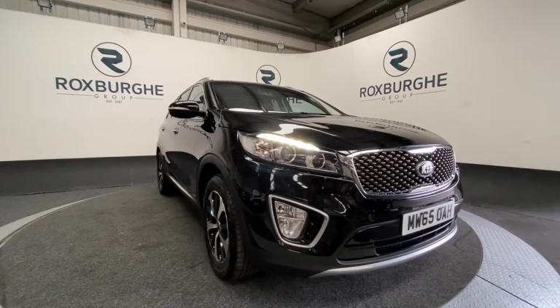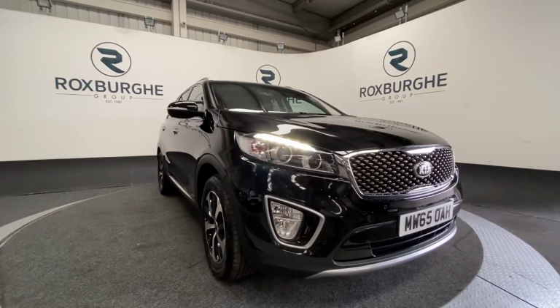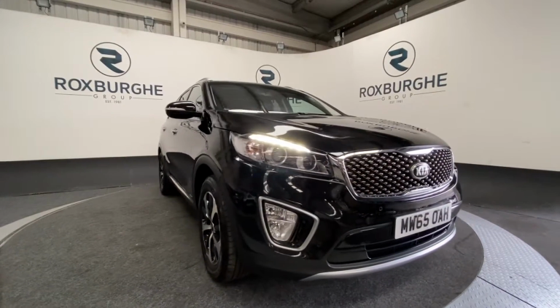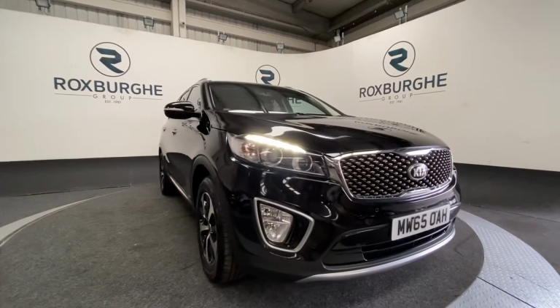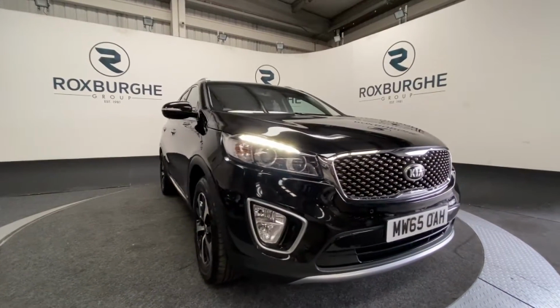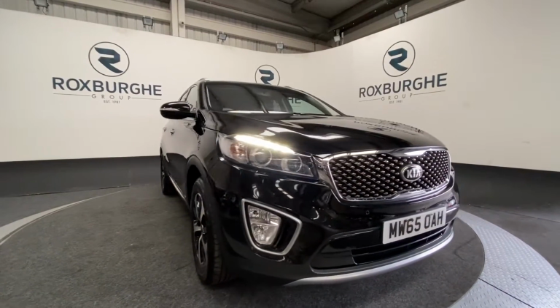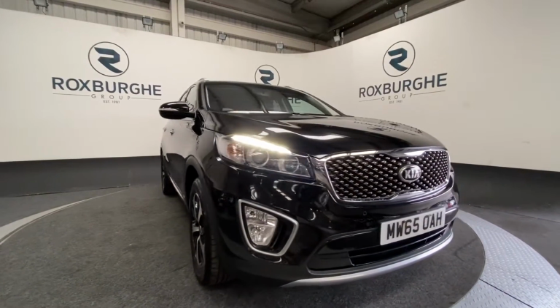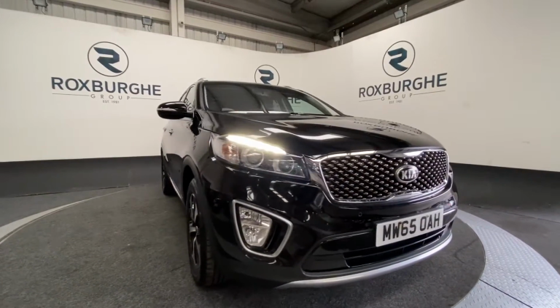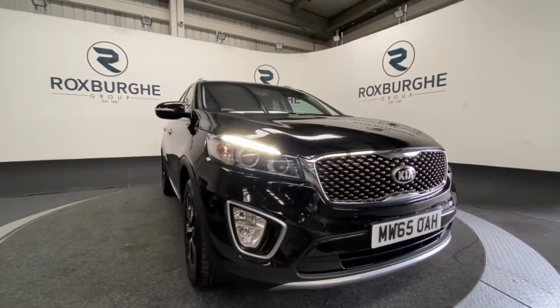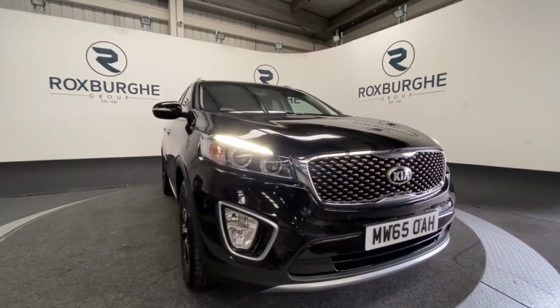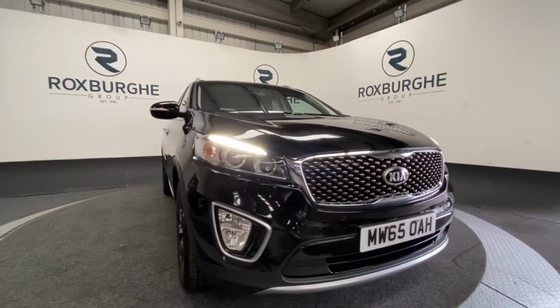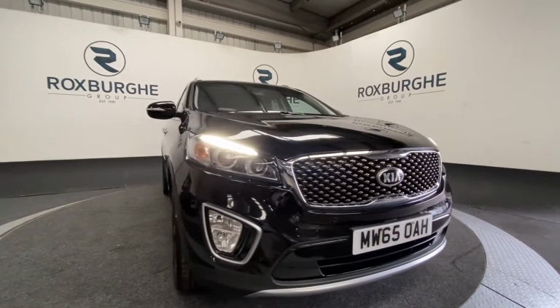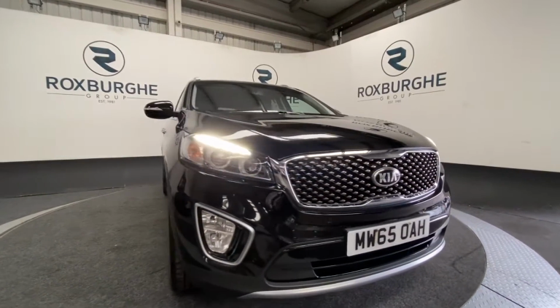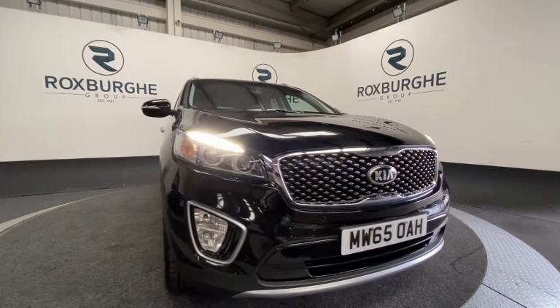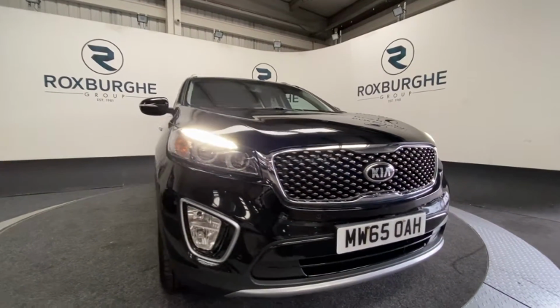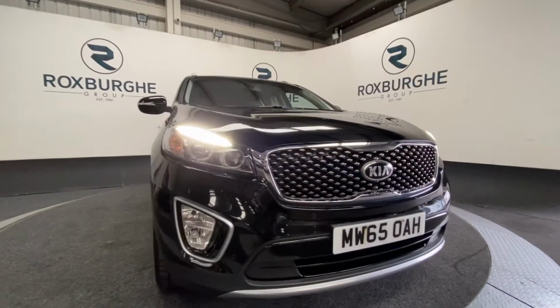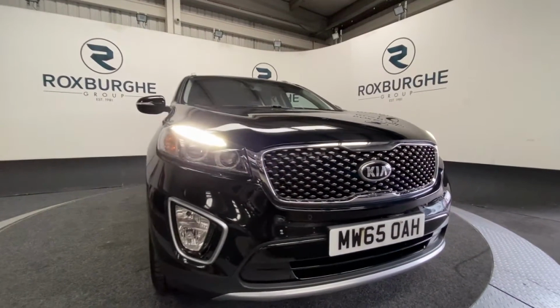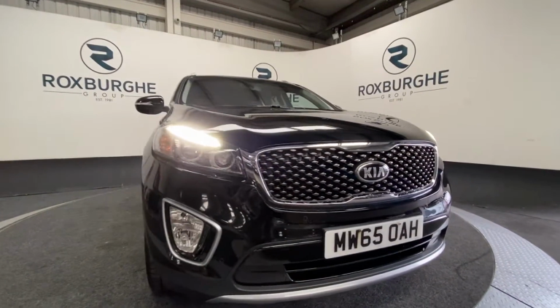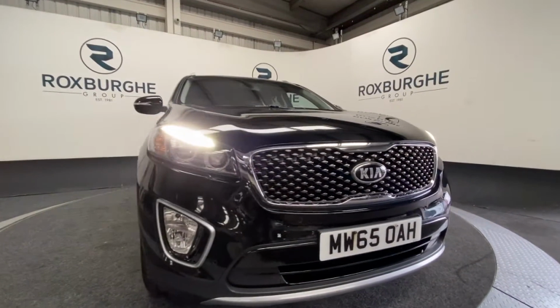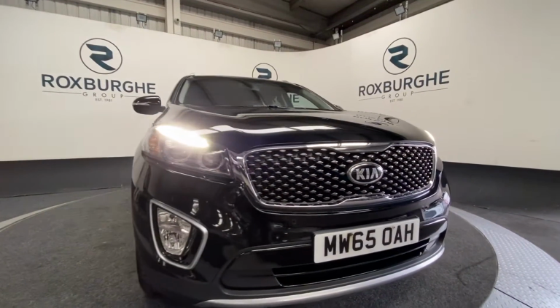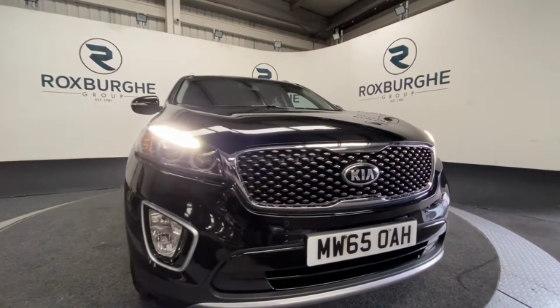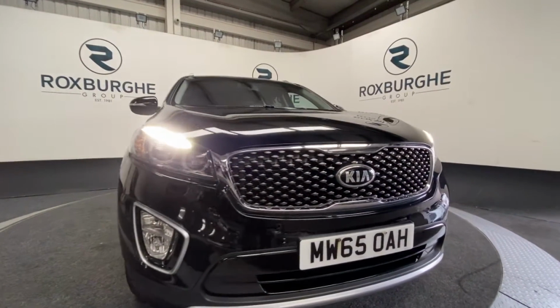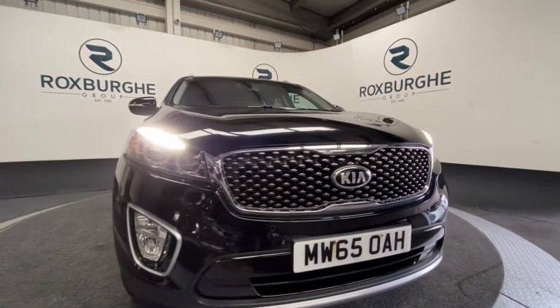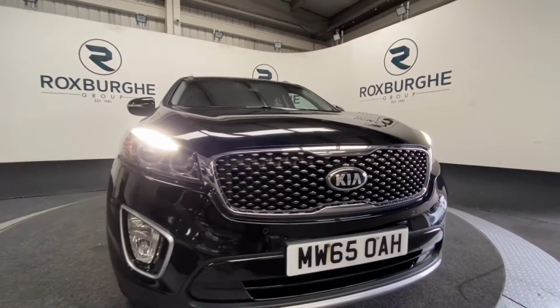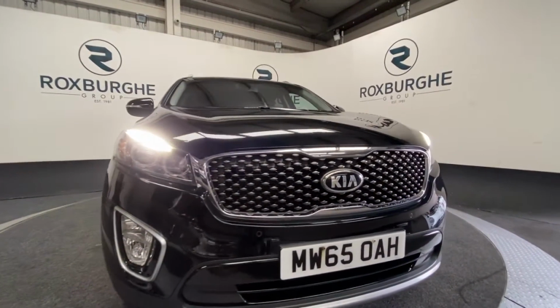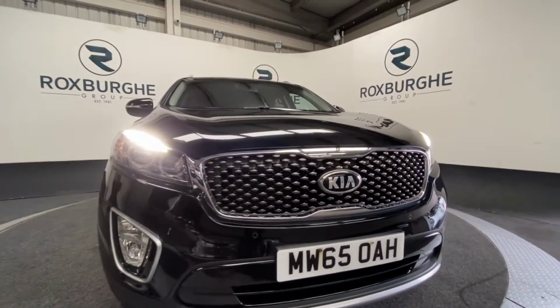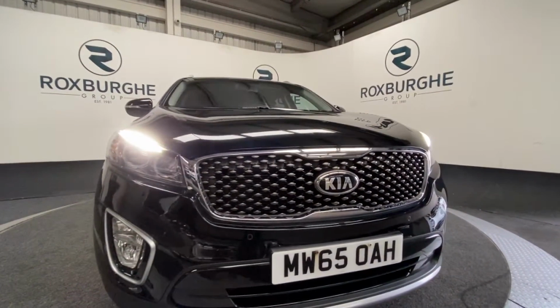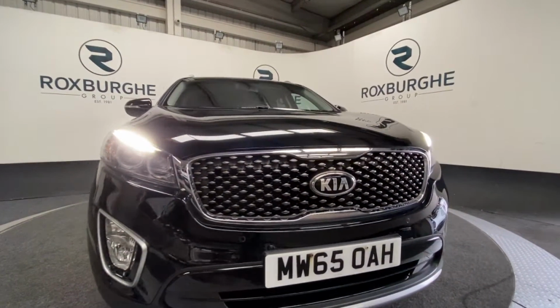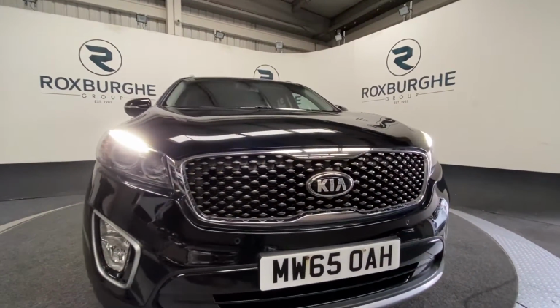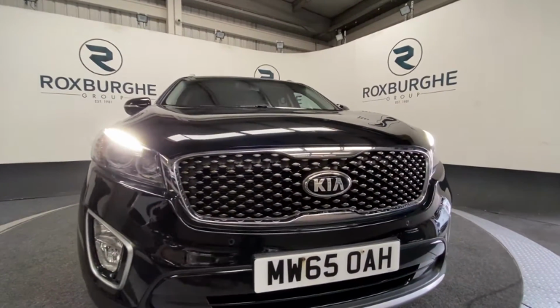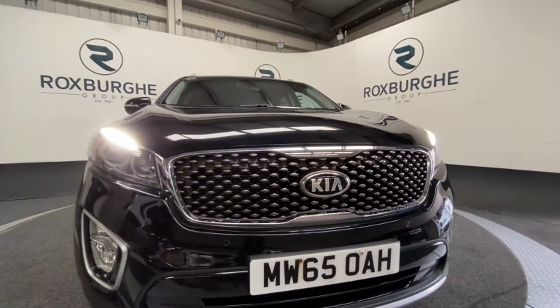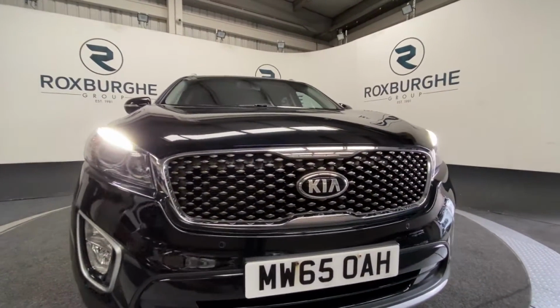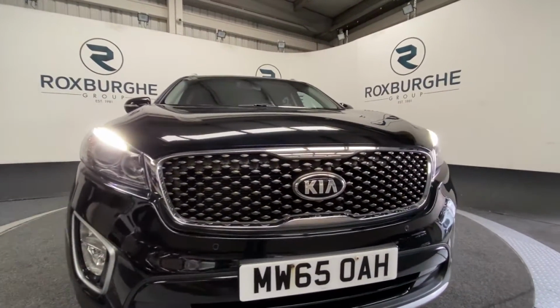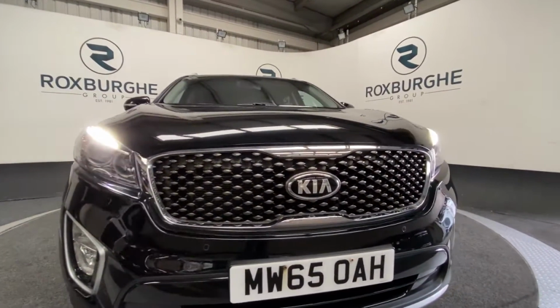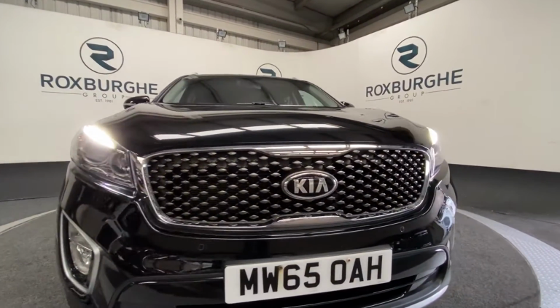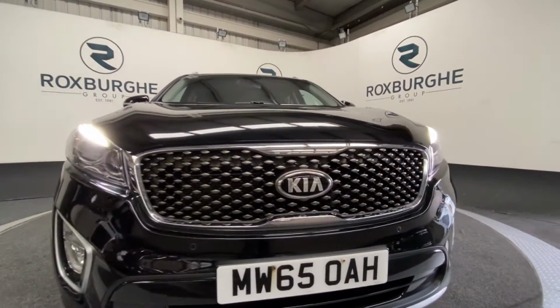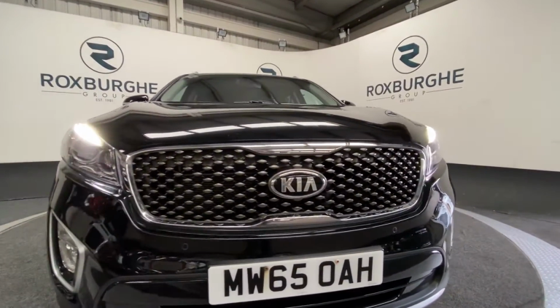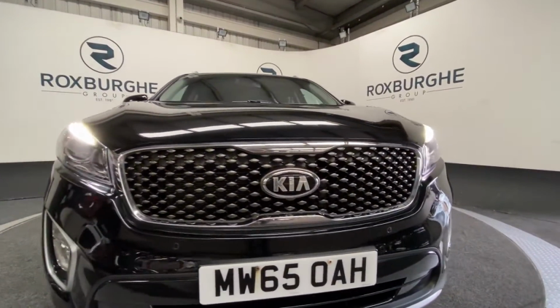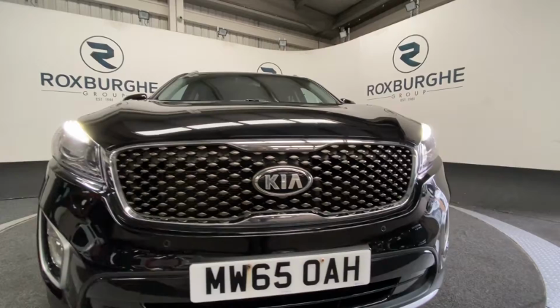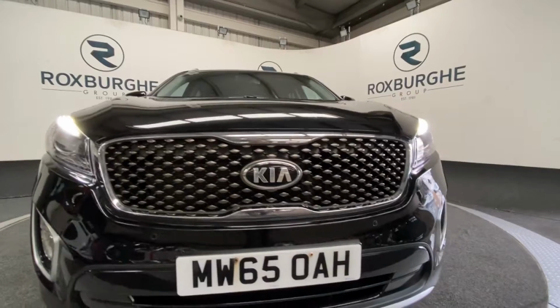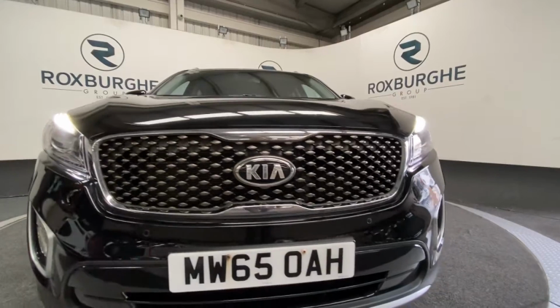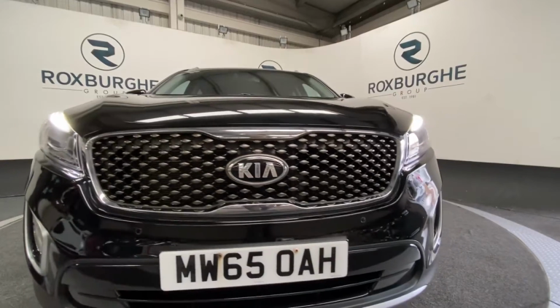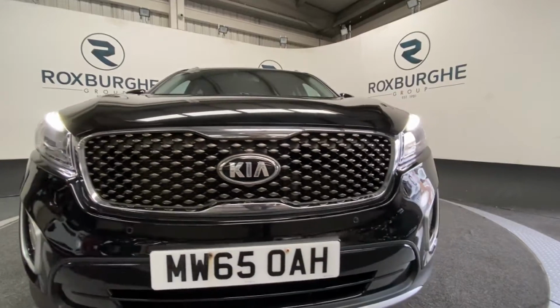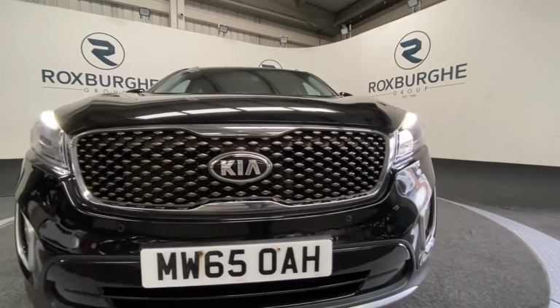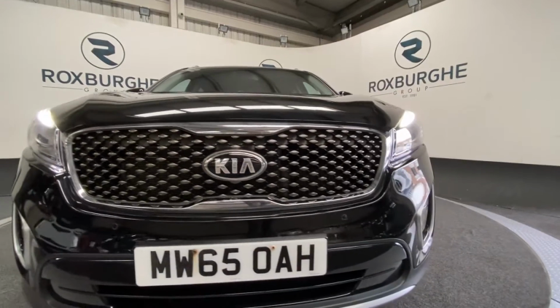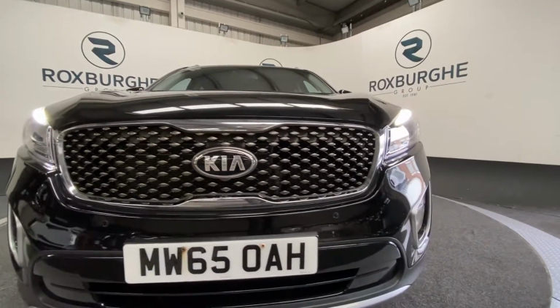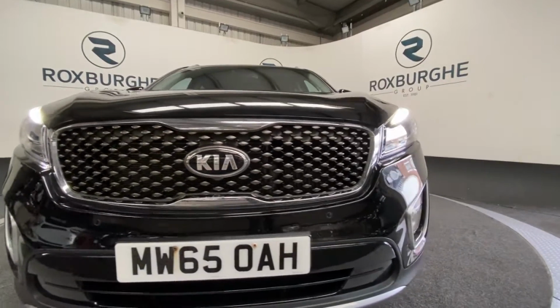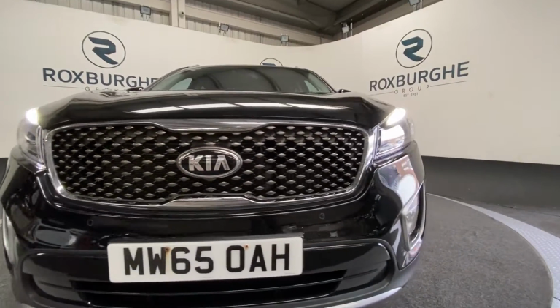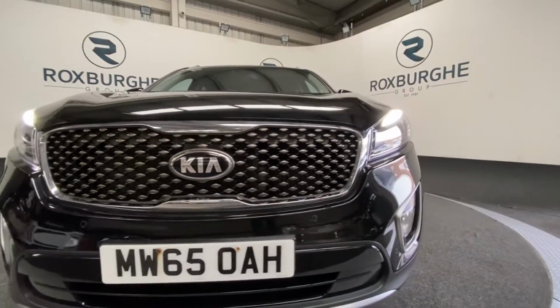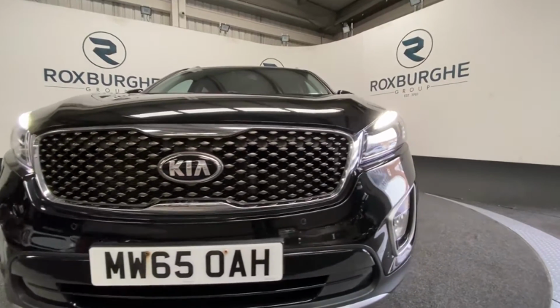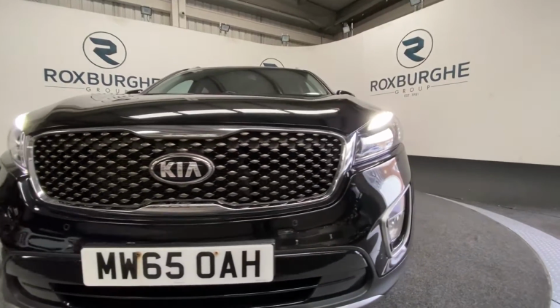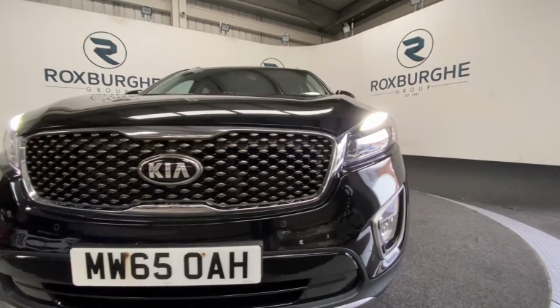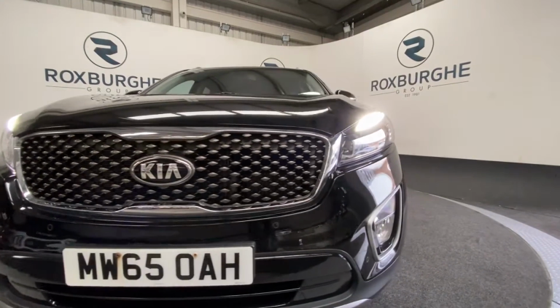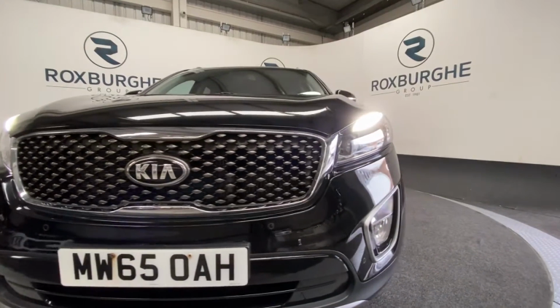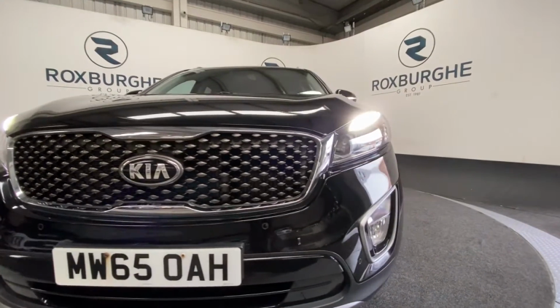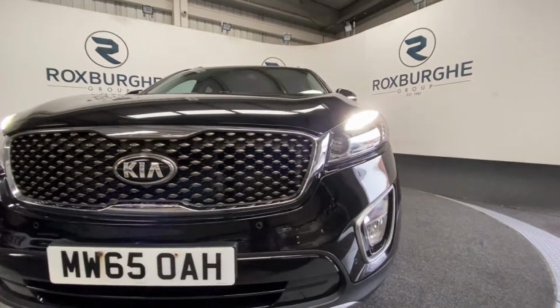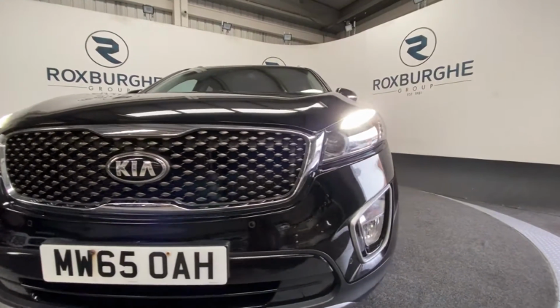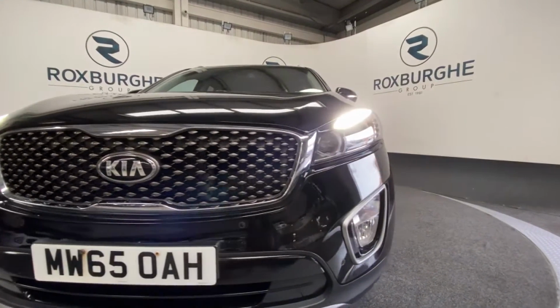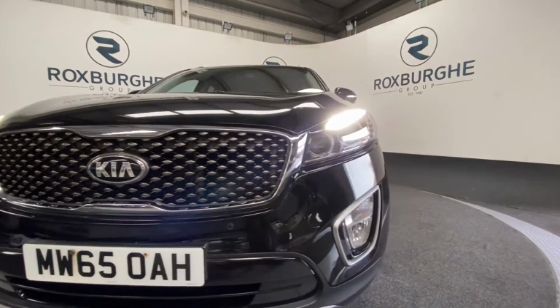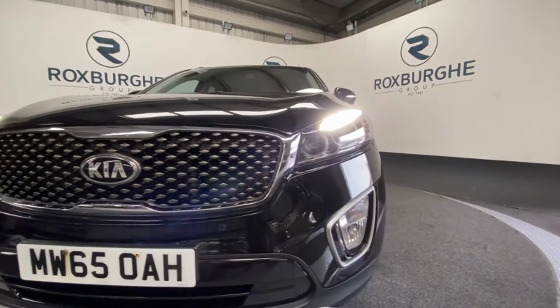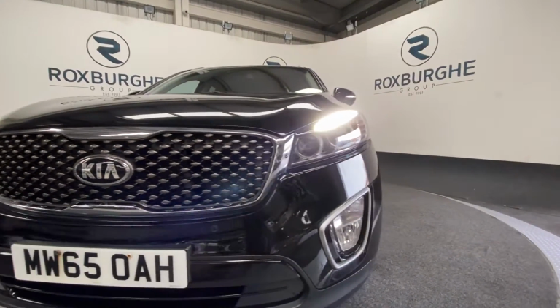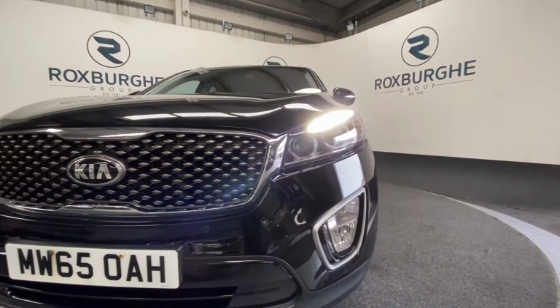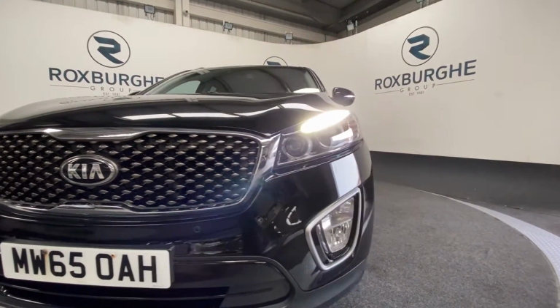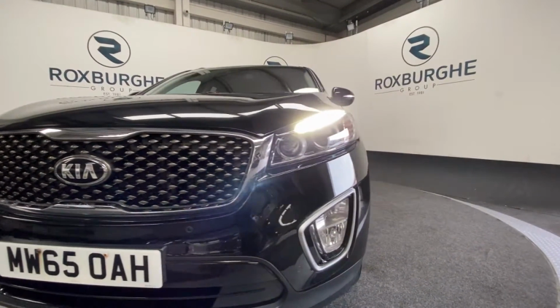At the front we have a silver grille with a chrome surround, LED daytime running lights, and front parking sensors.